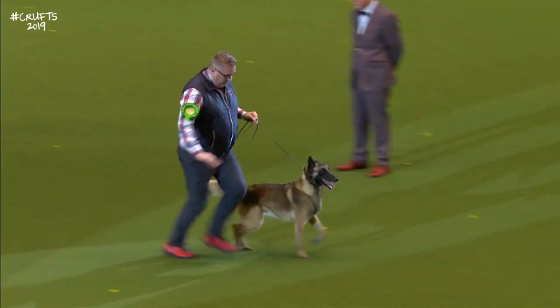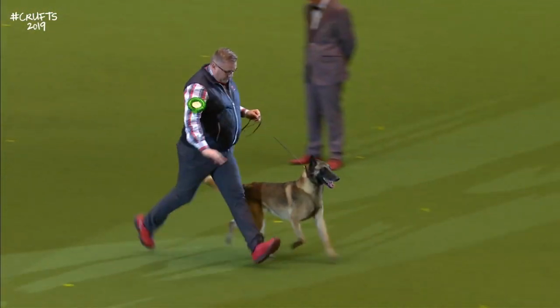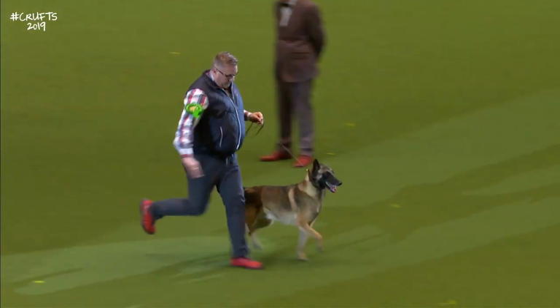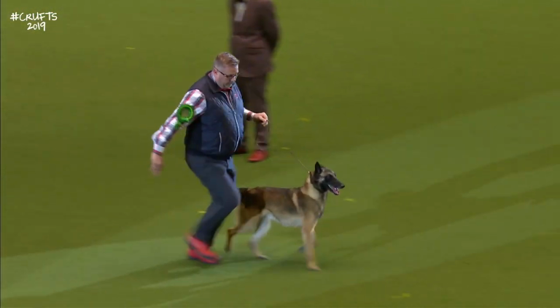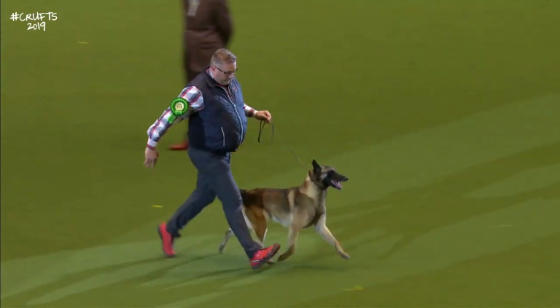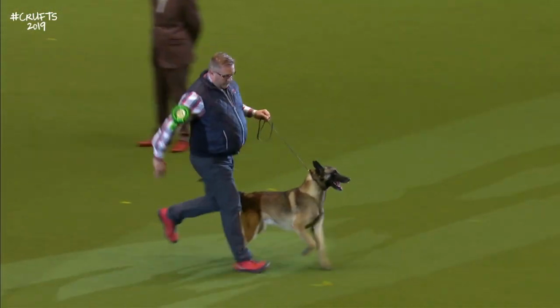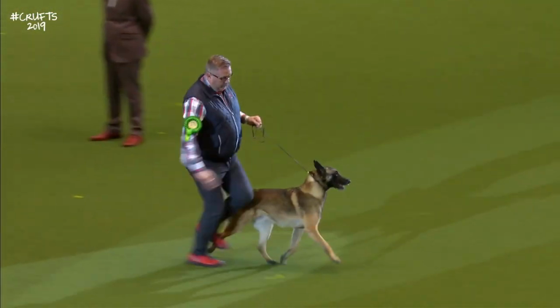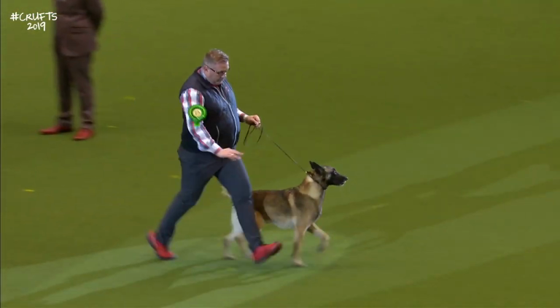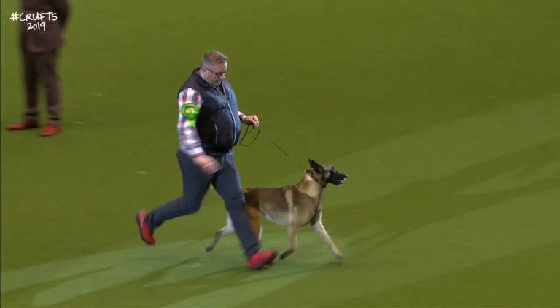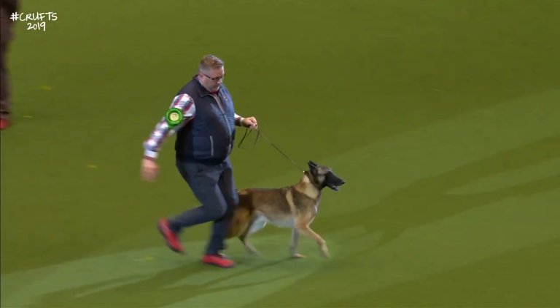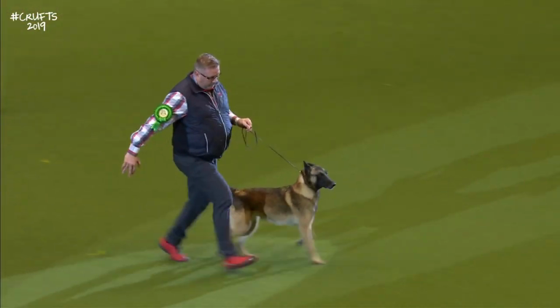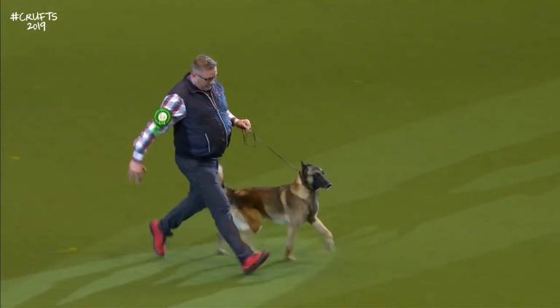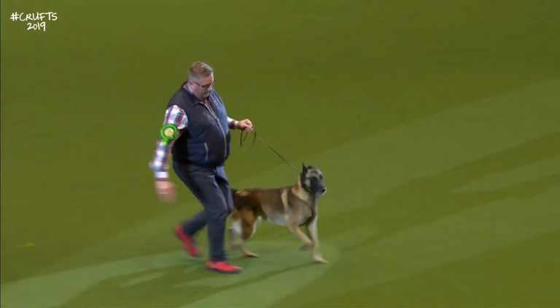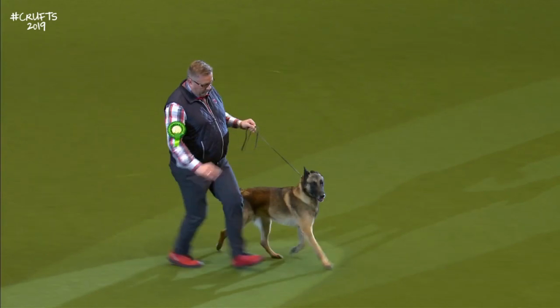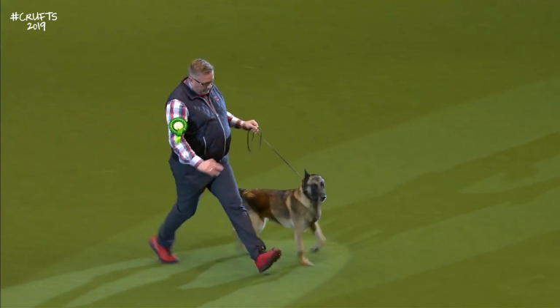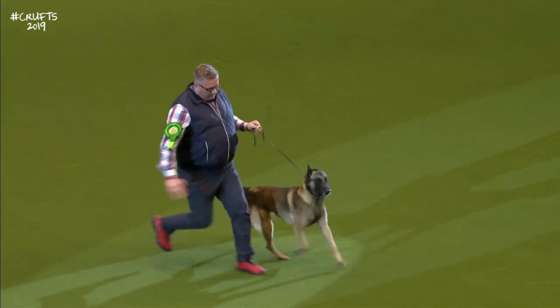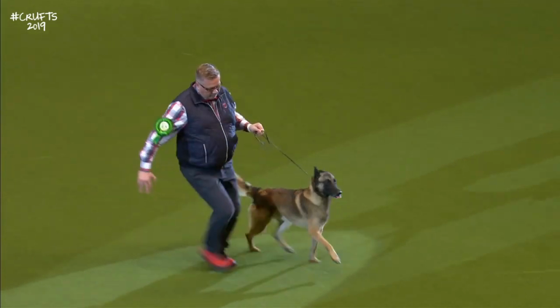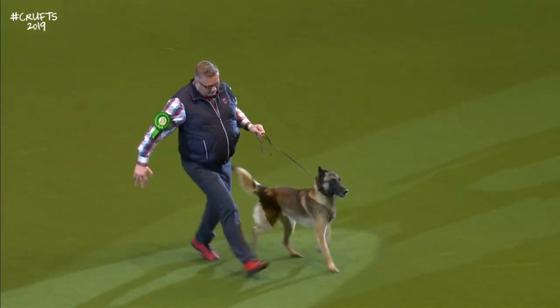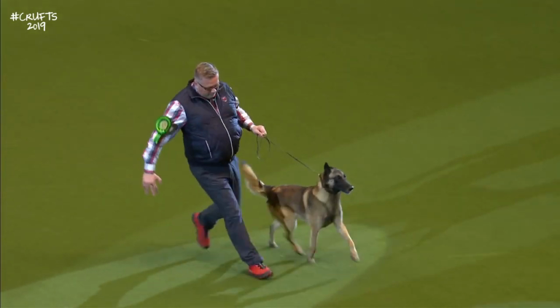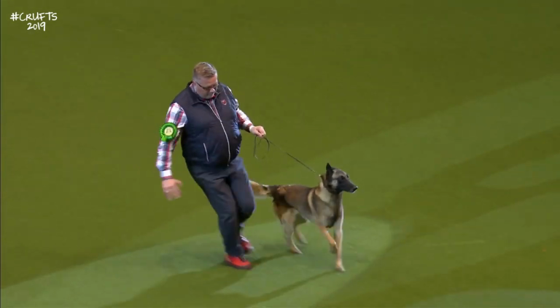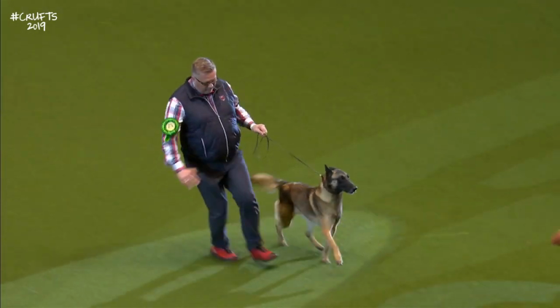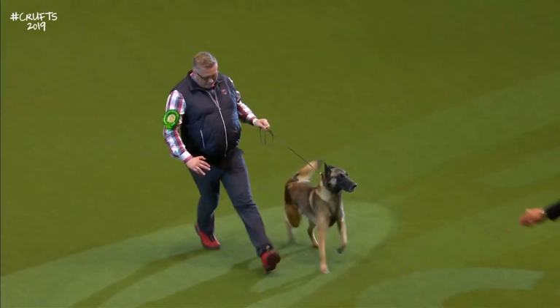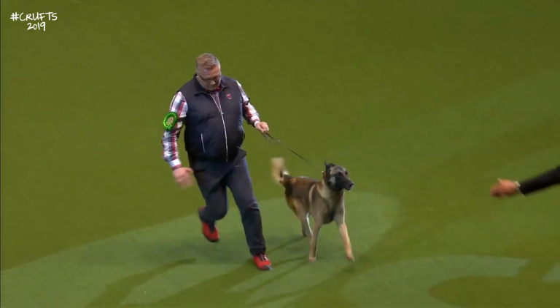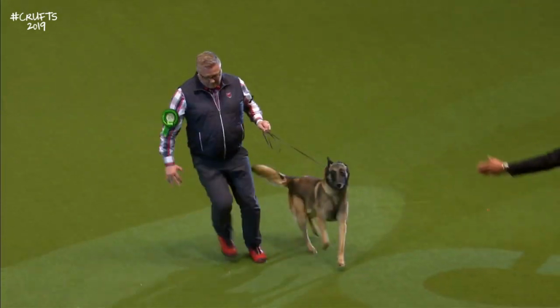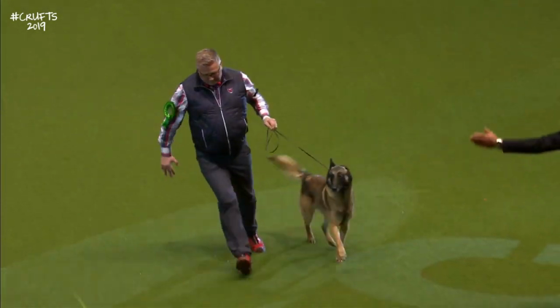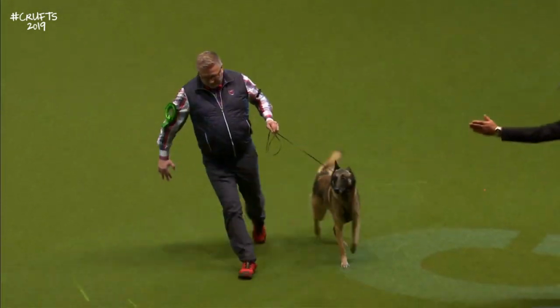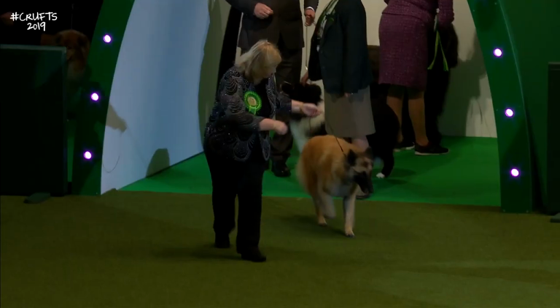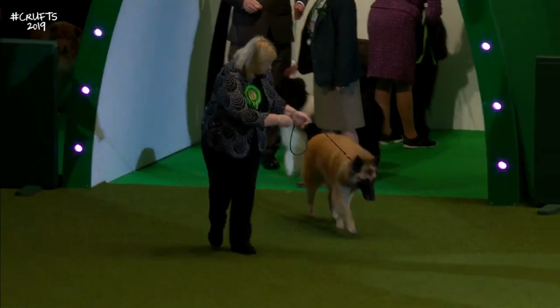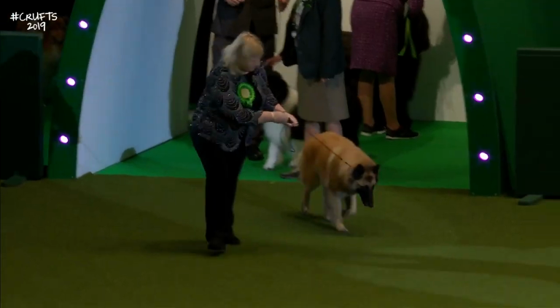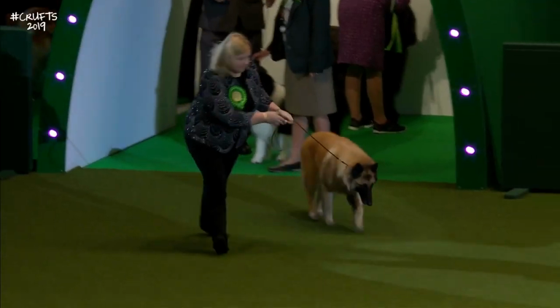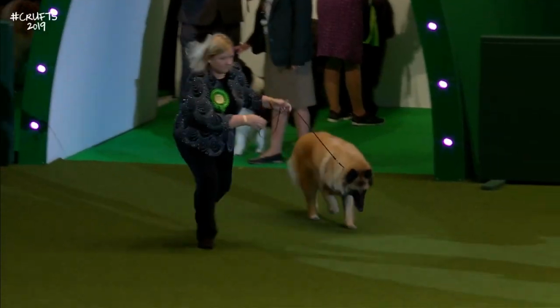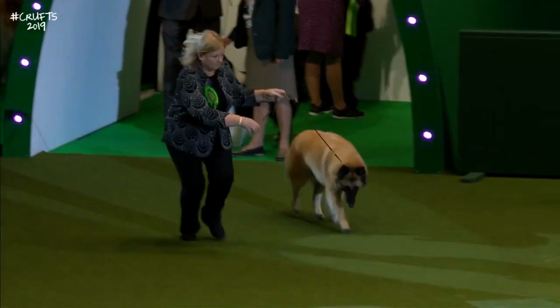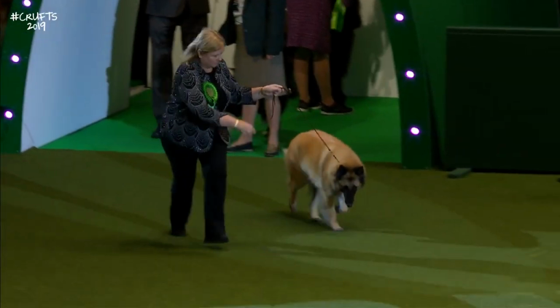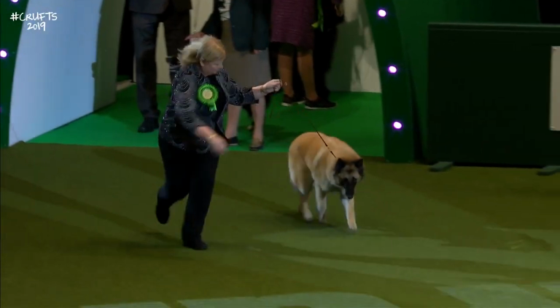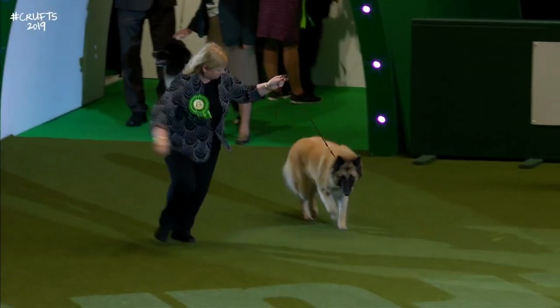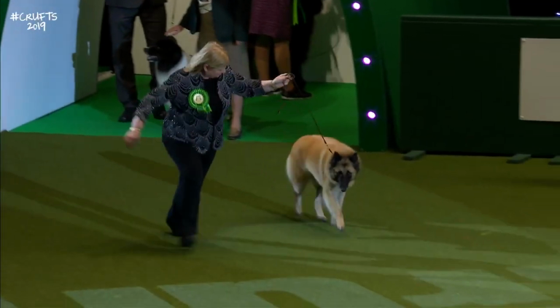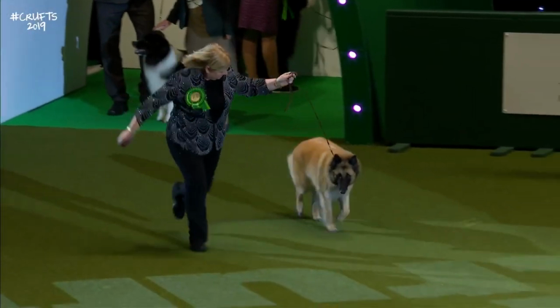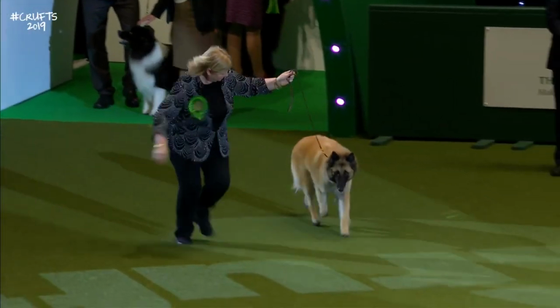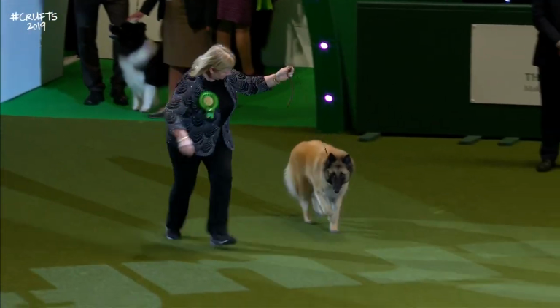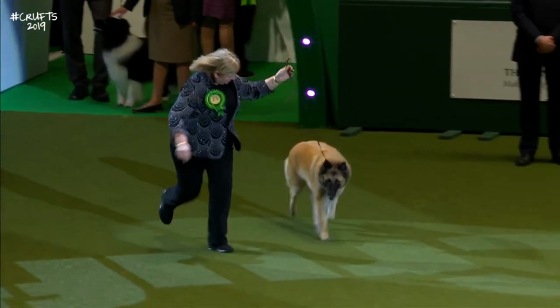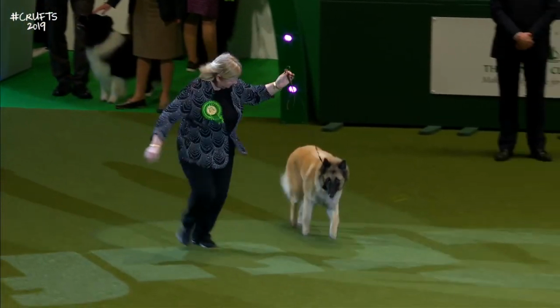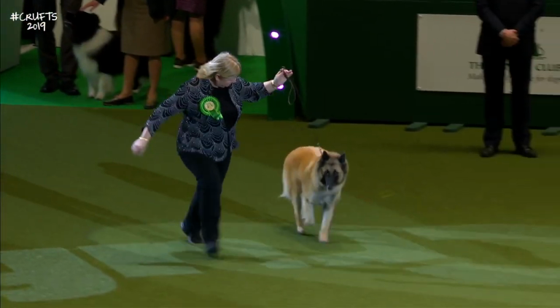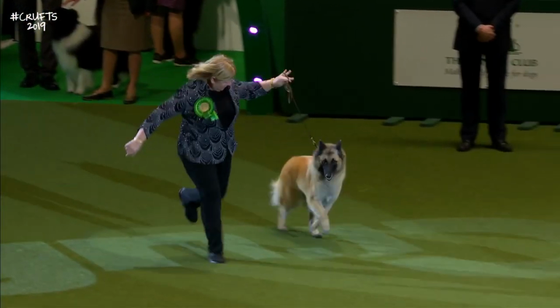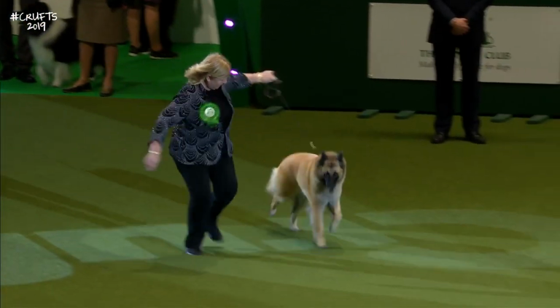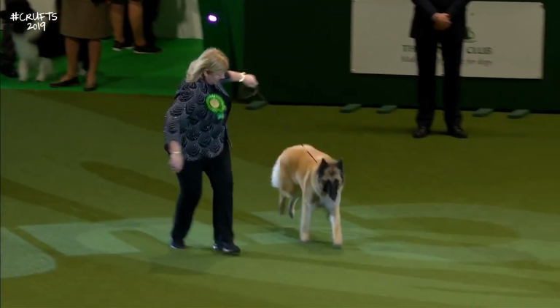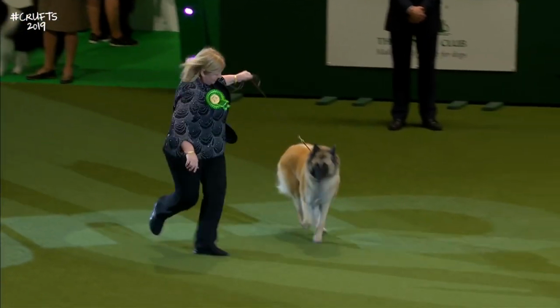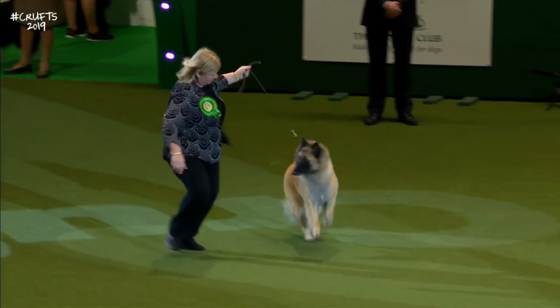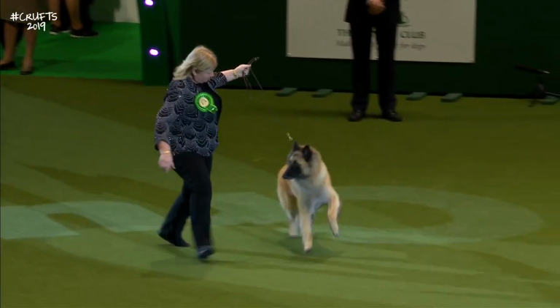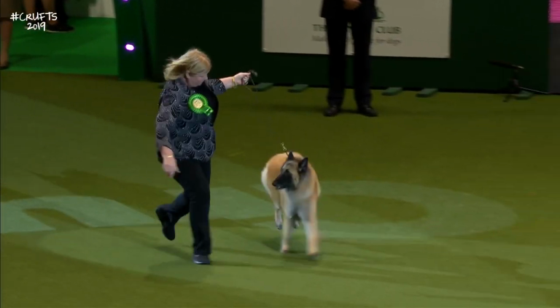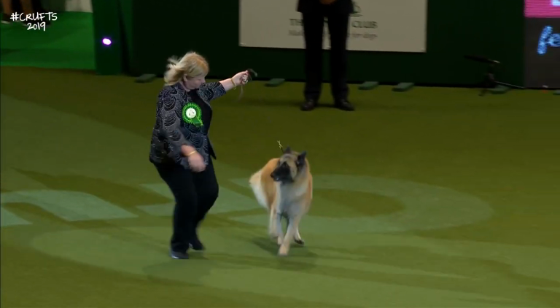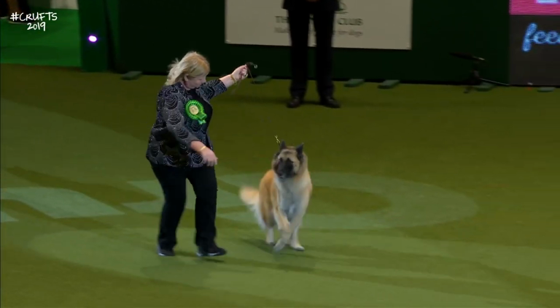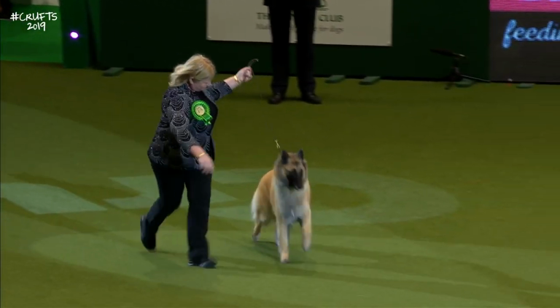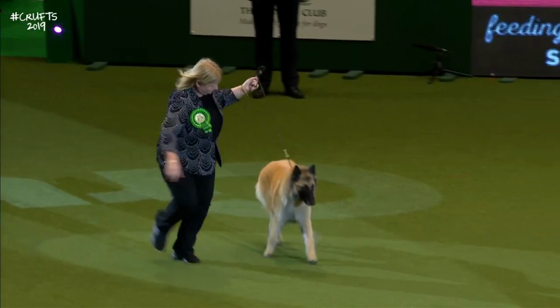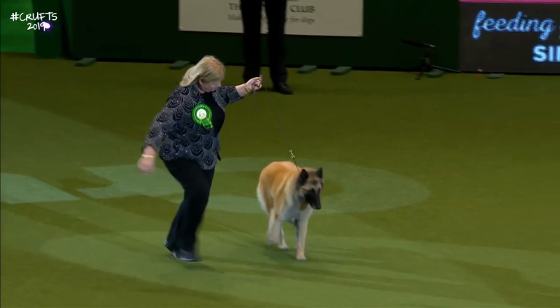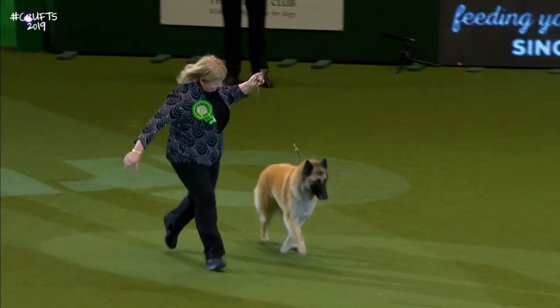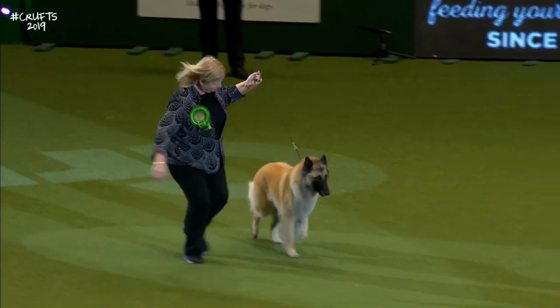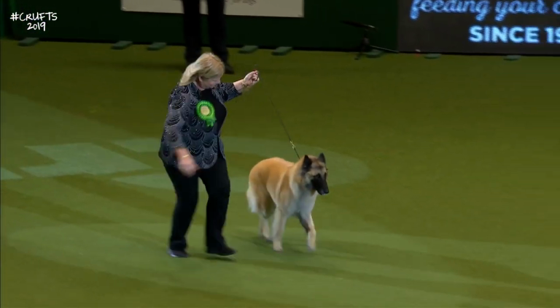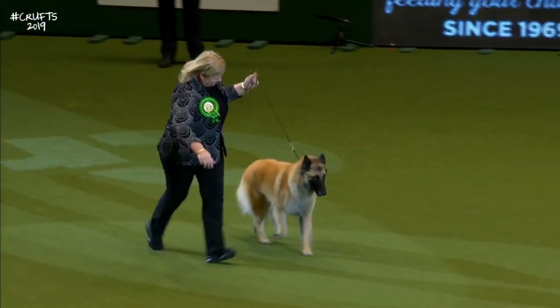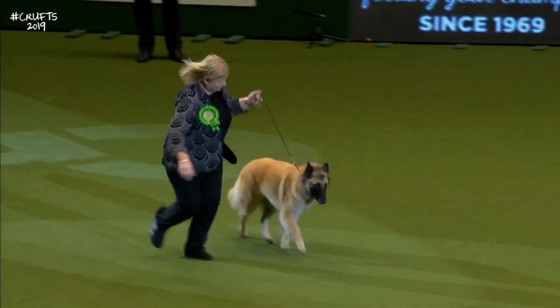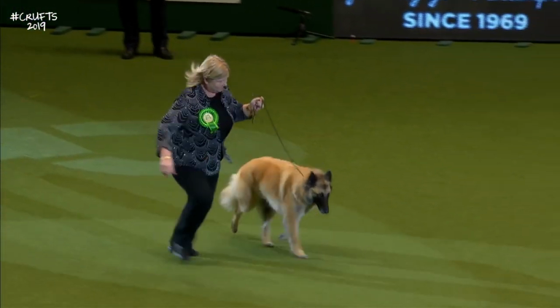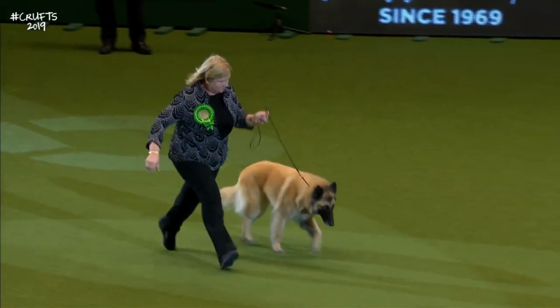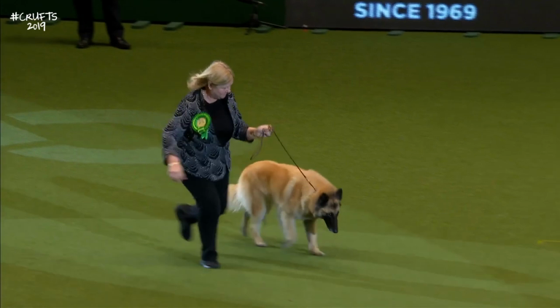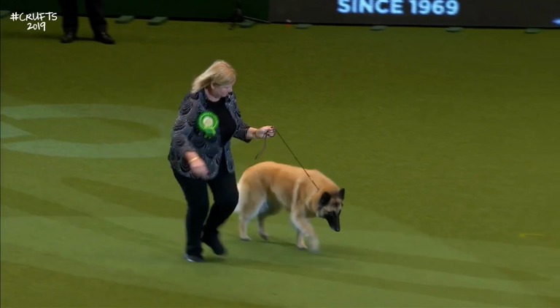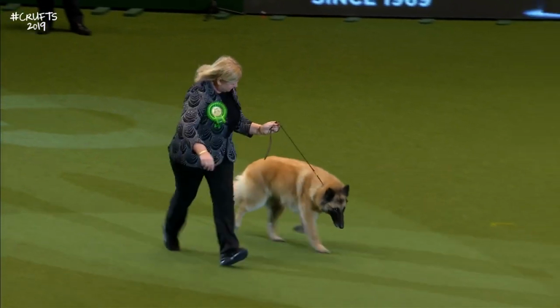And now the Belgian Shepherd Tervuren — the gold-coated Tervuren, the fourth of the varieties.